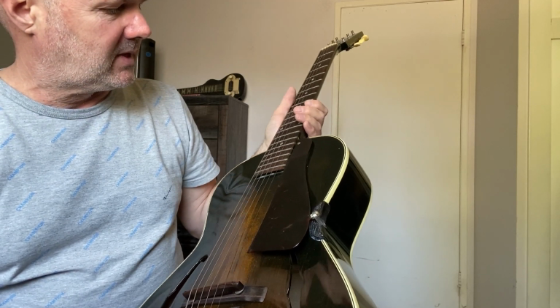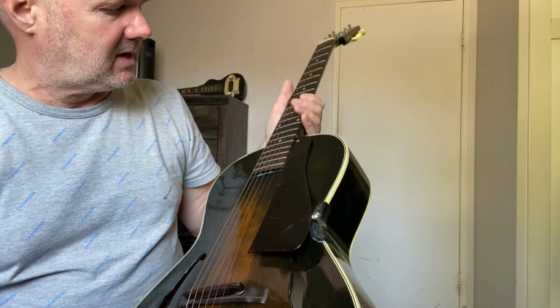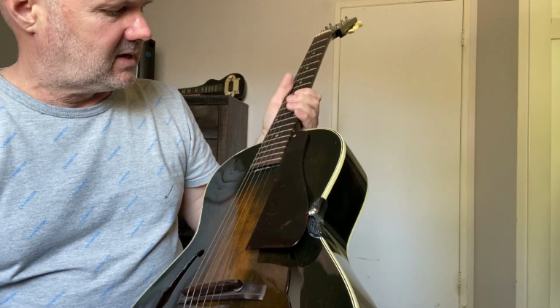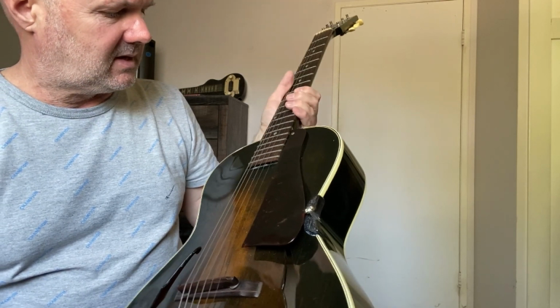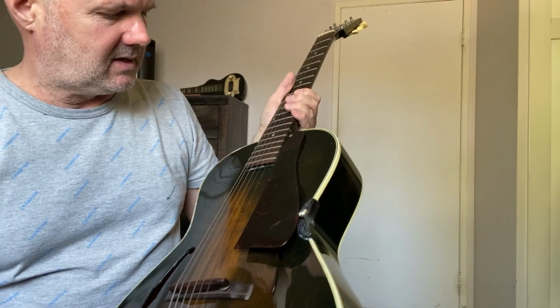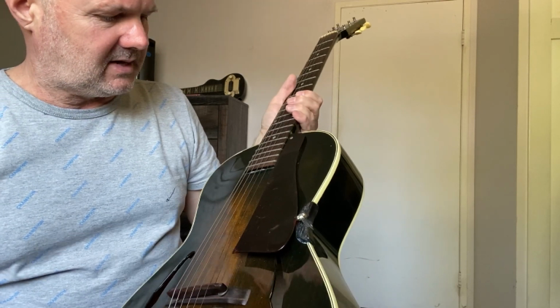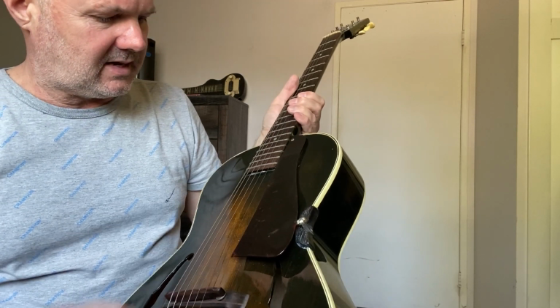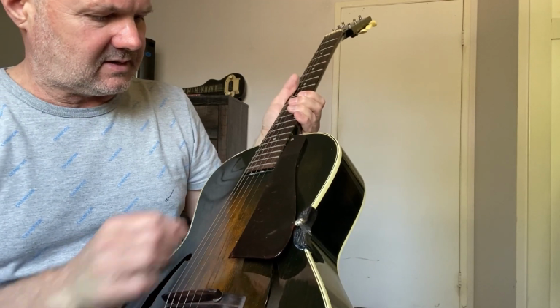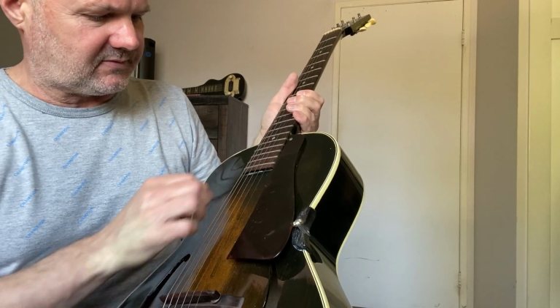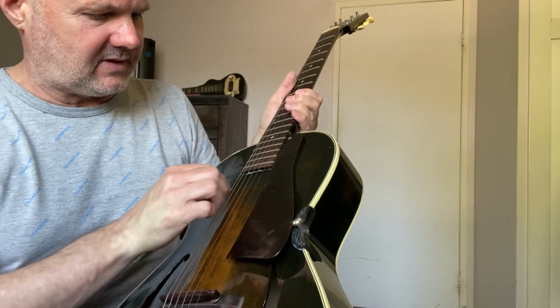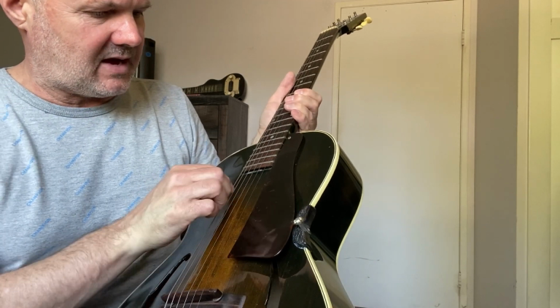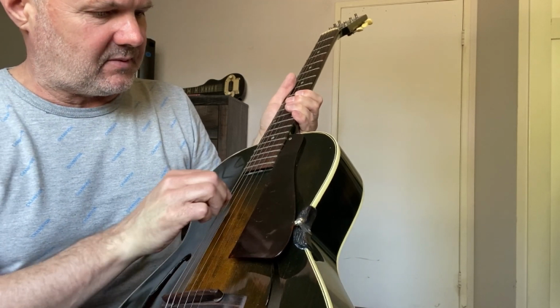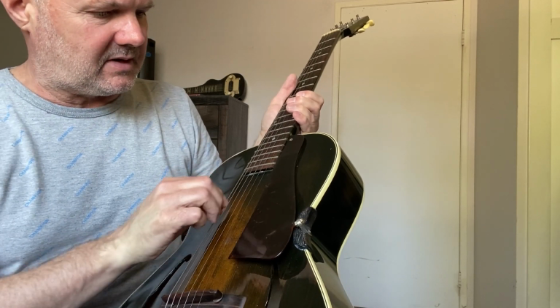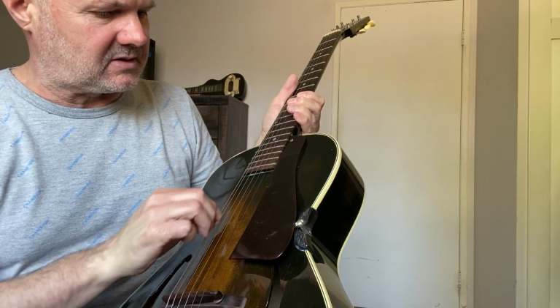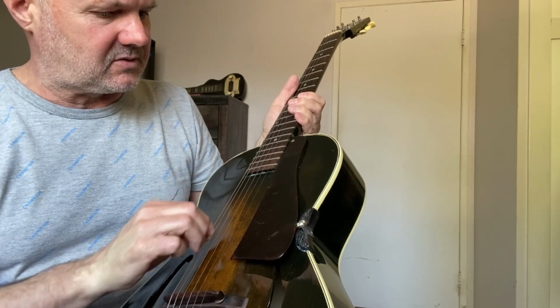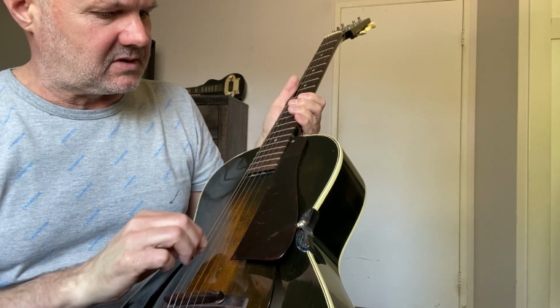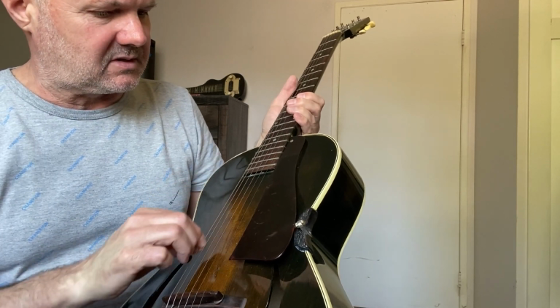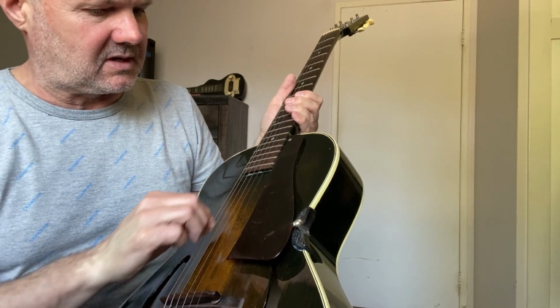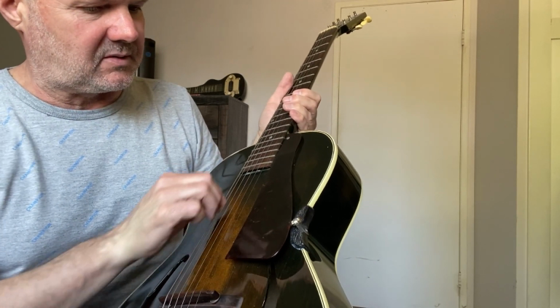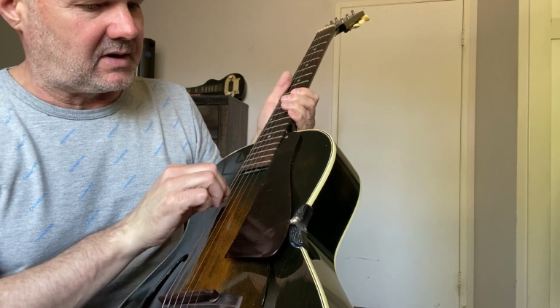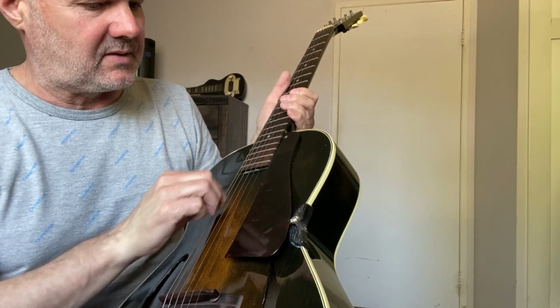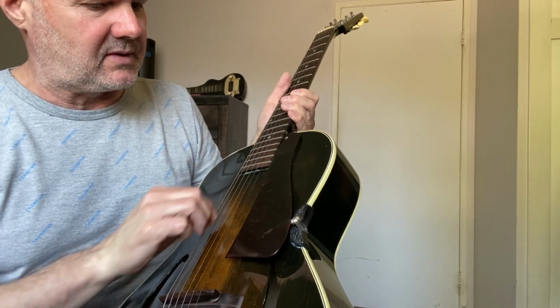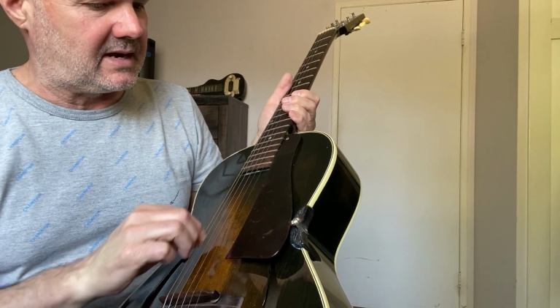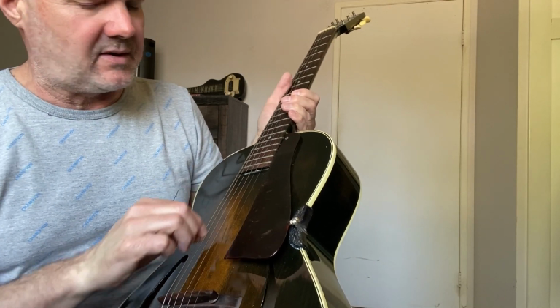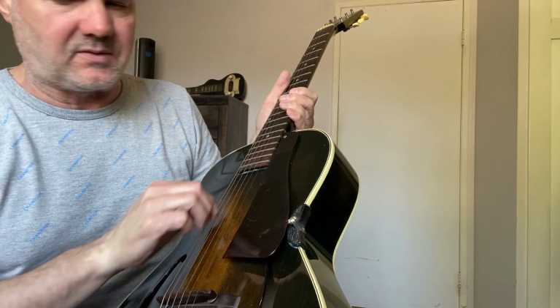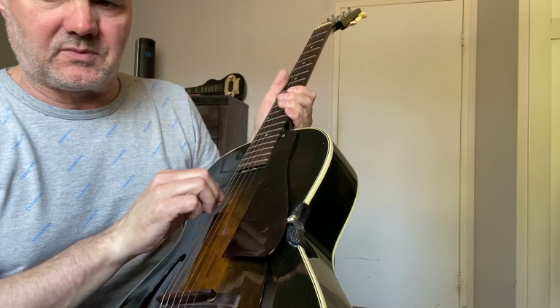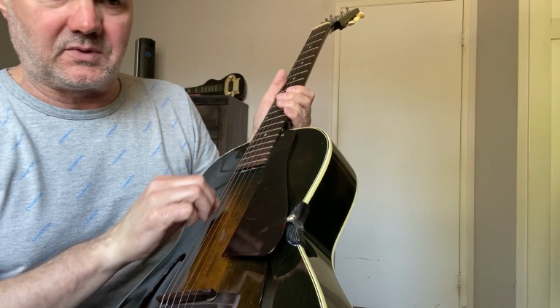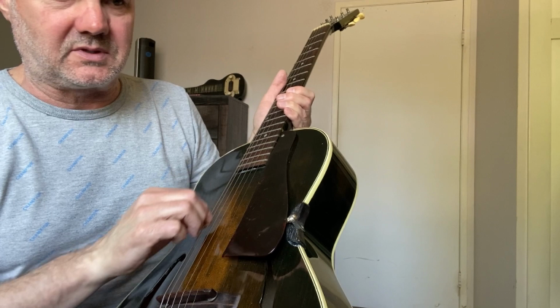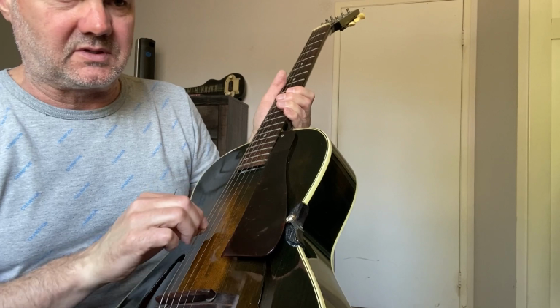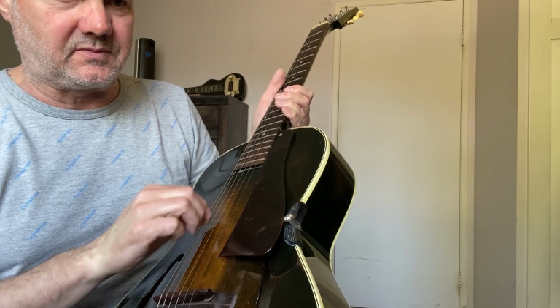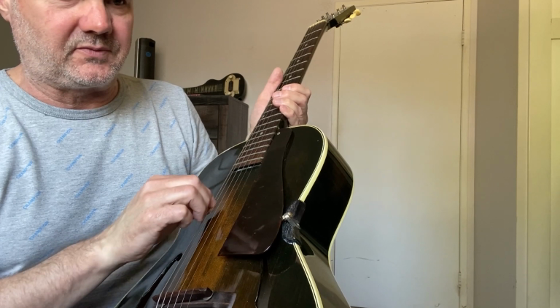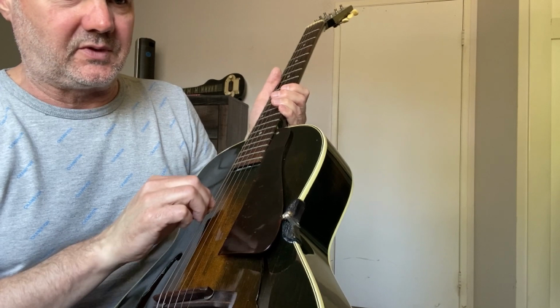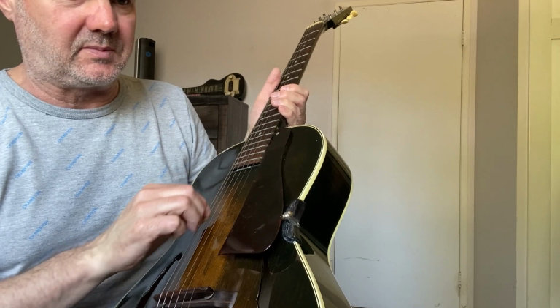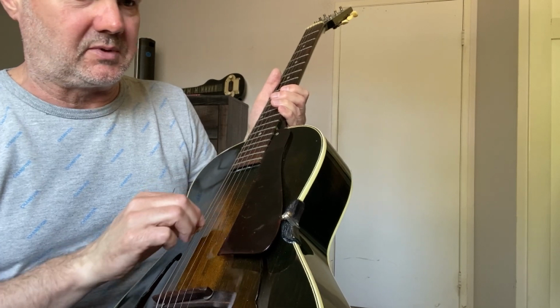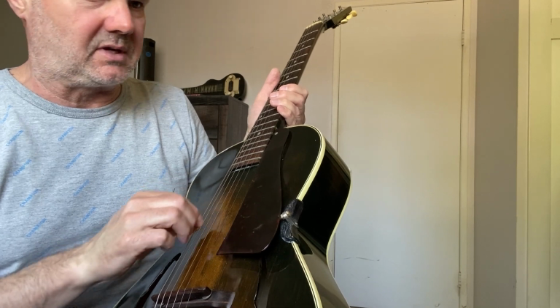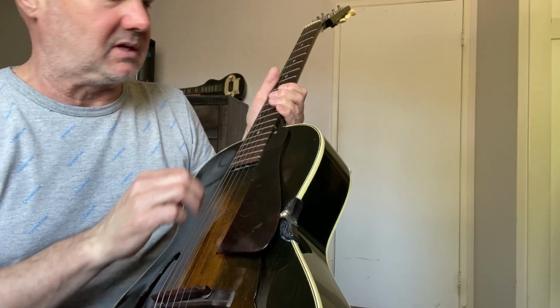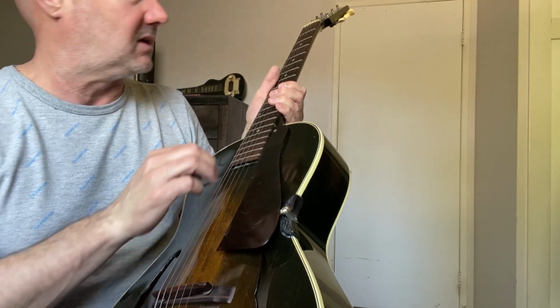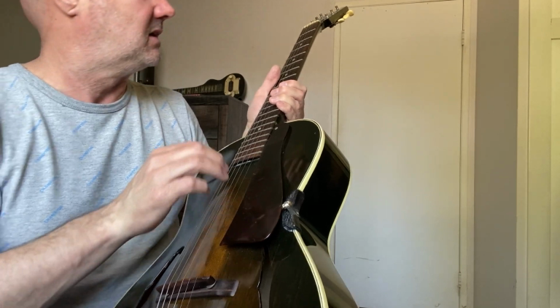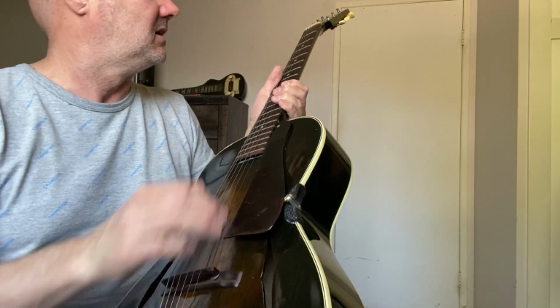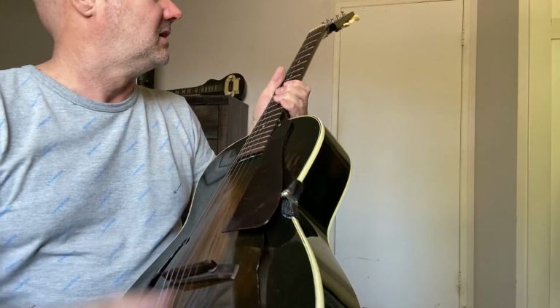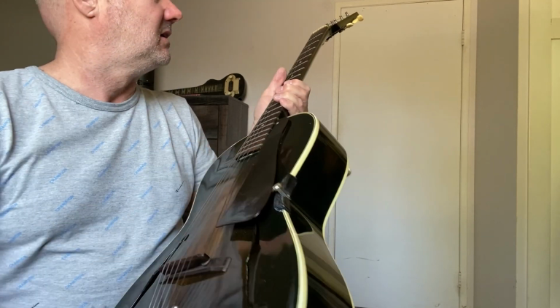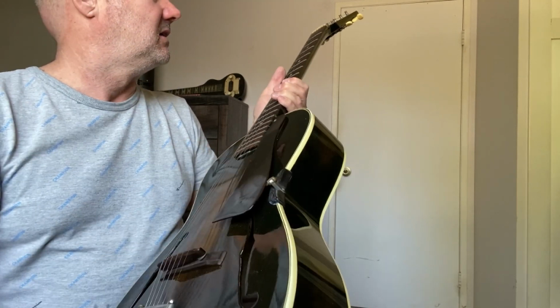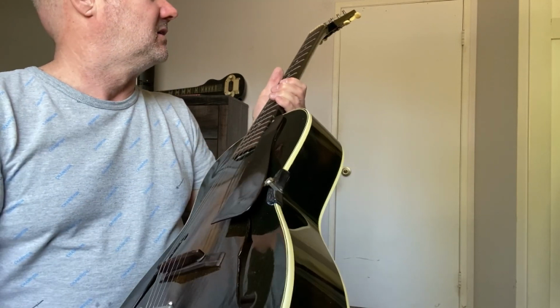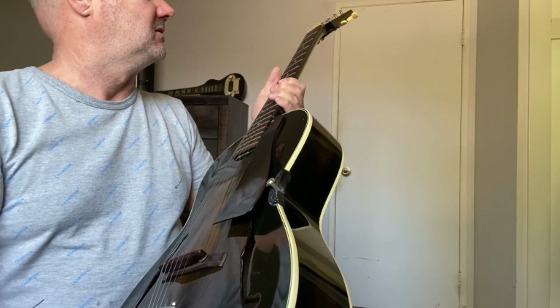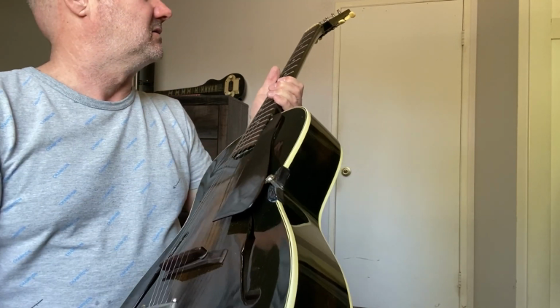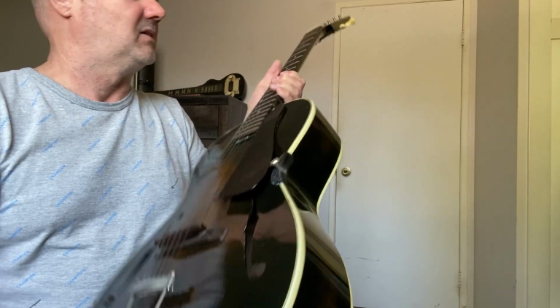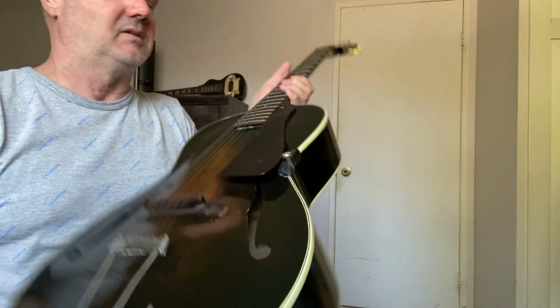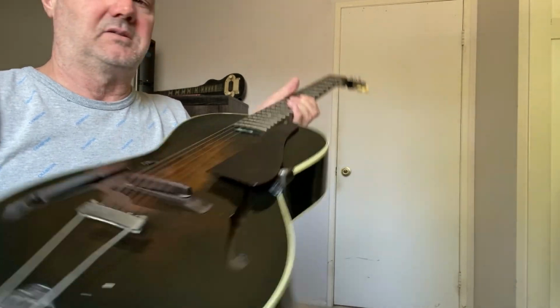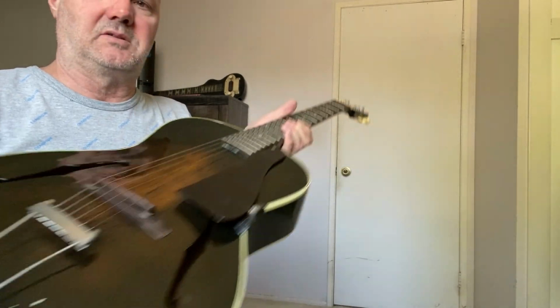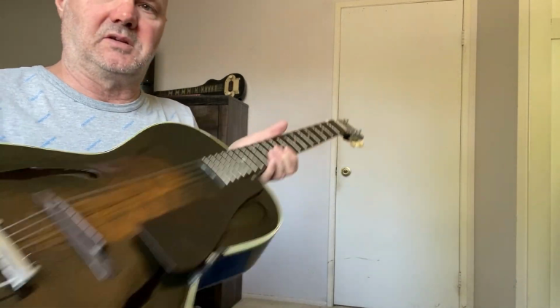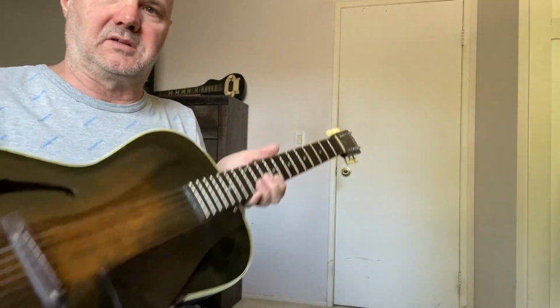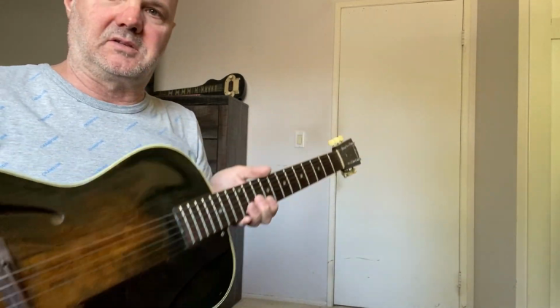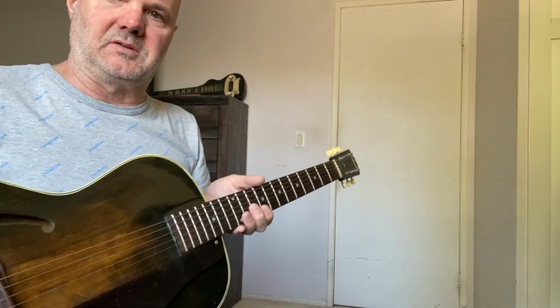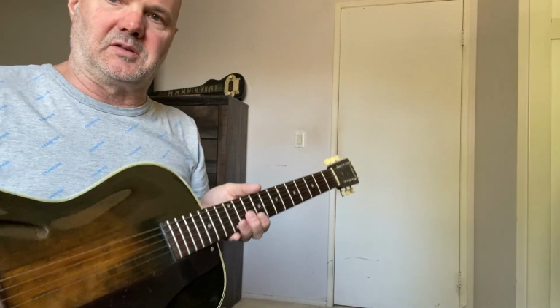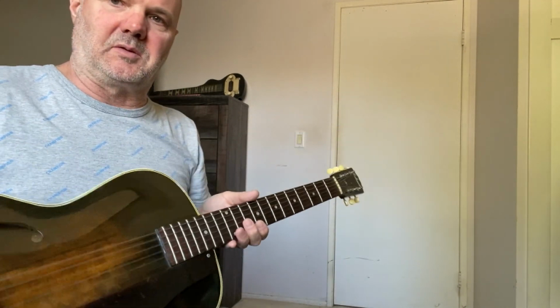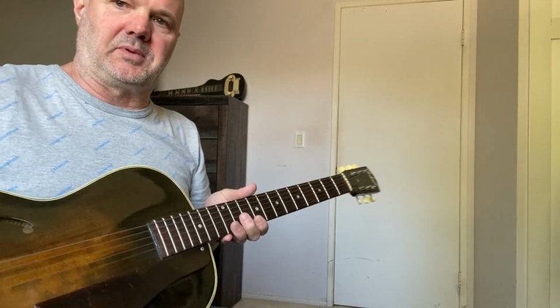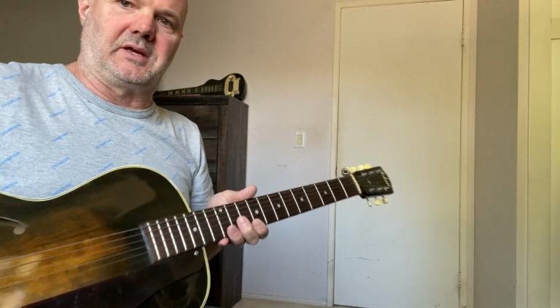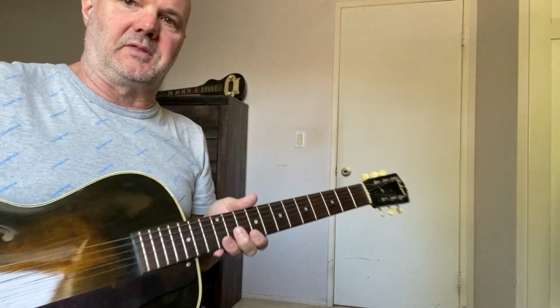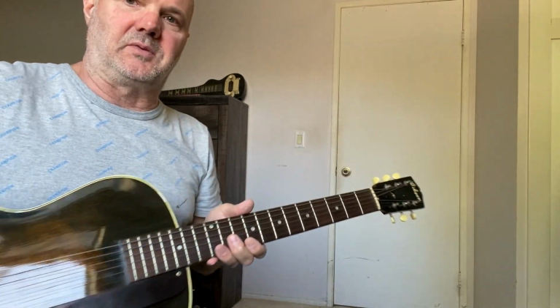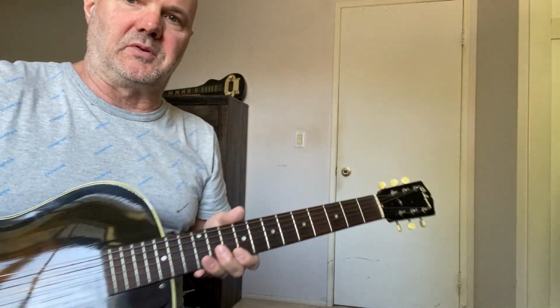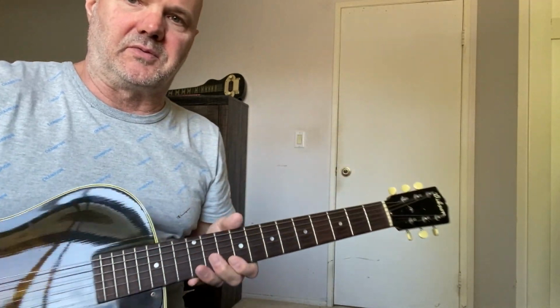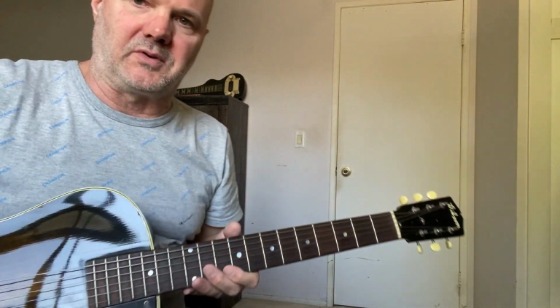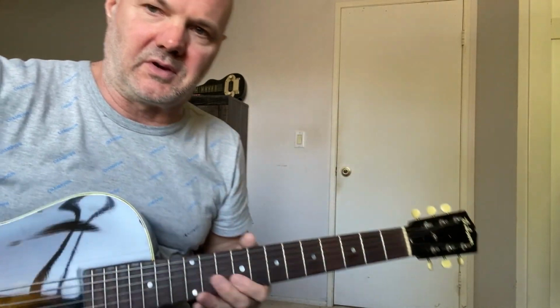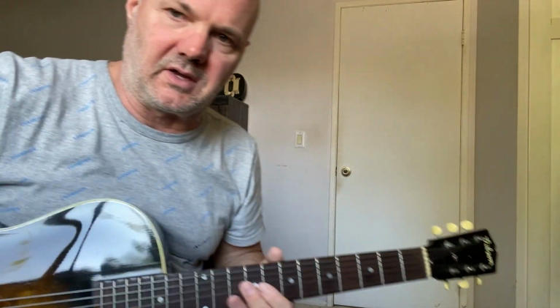It has flatwound strings on it right now, which feel pretty good. So I'll just do a little play through for you.